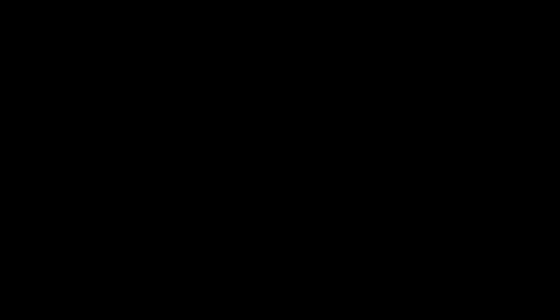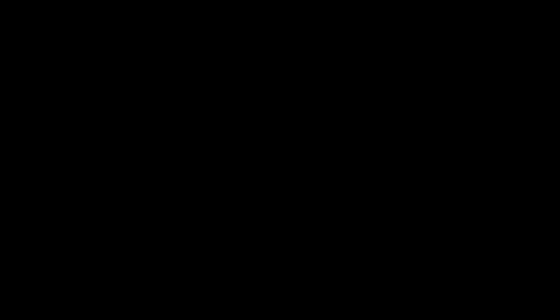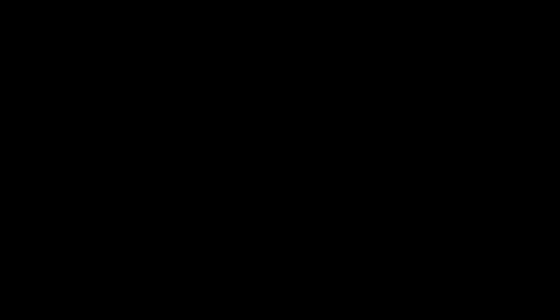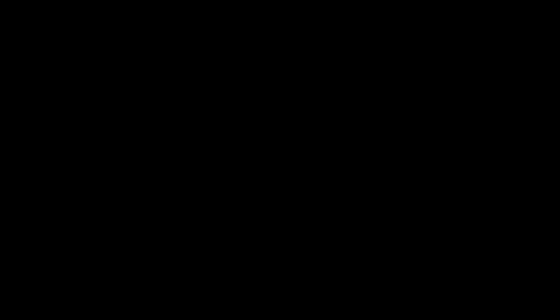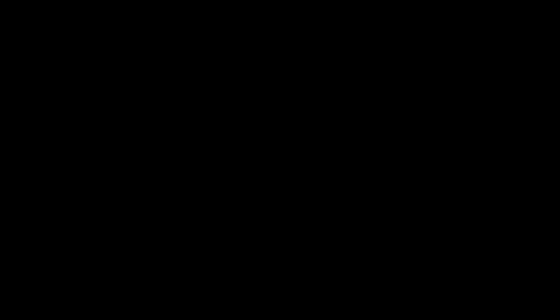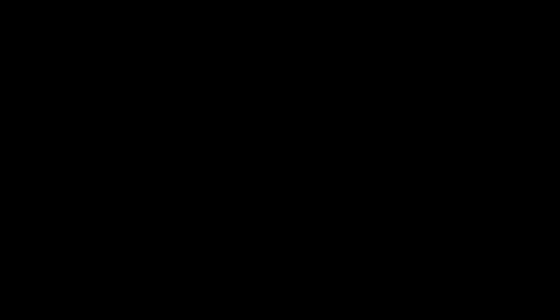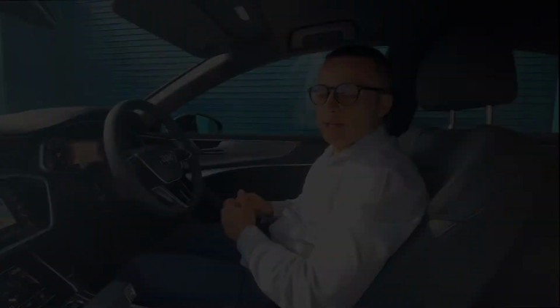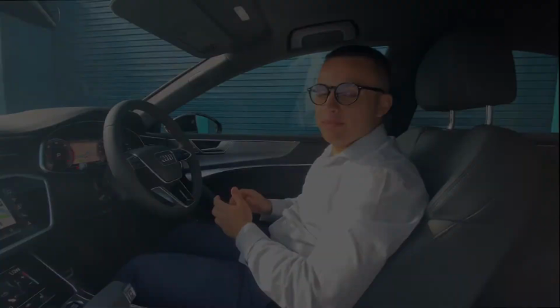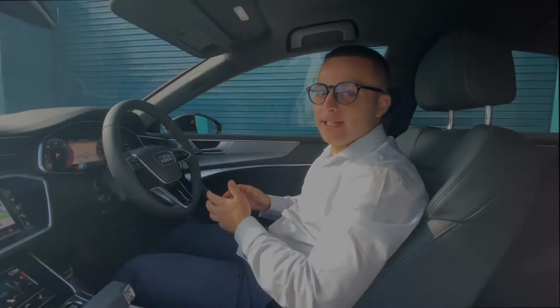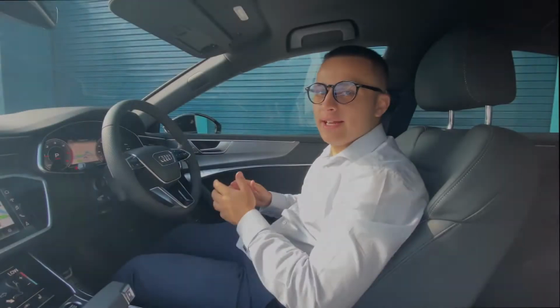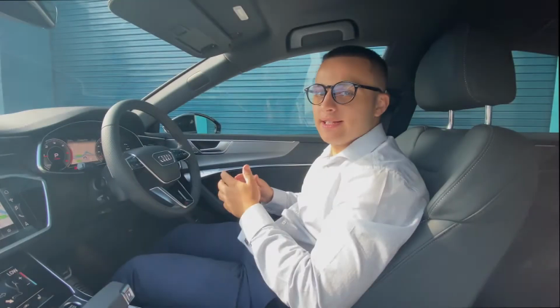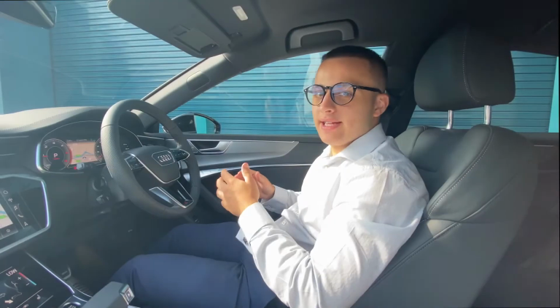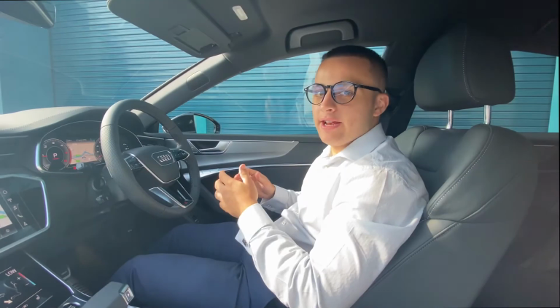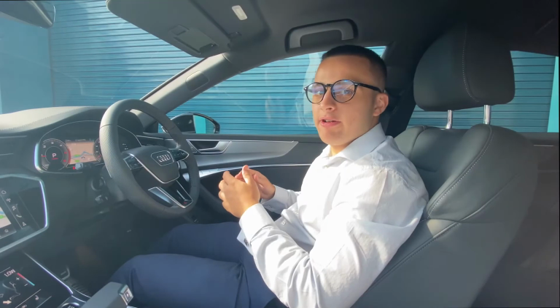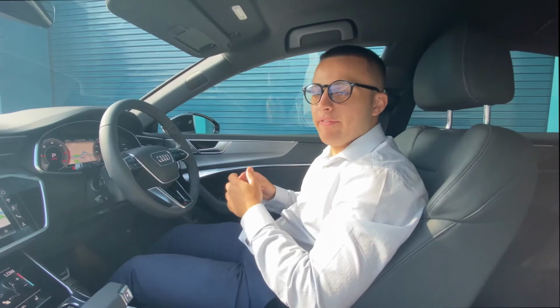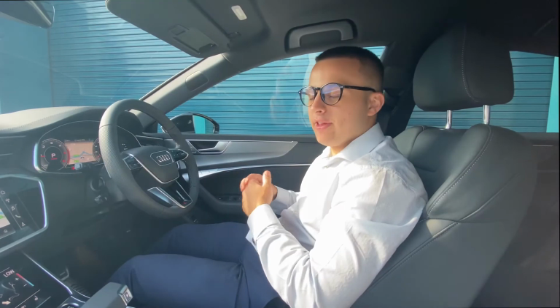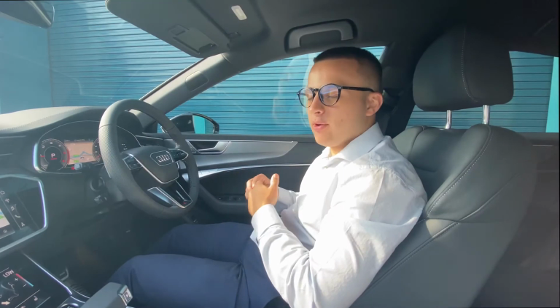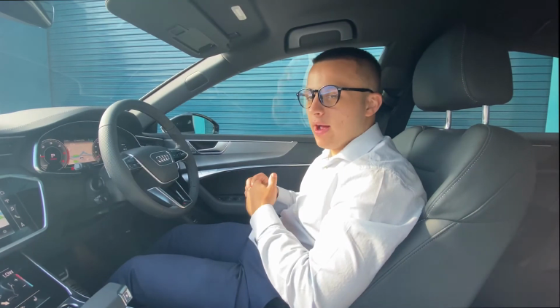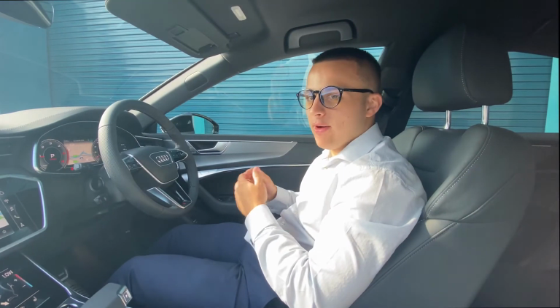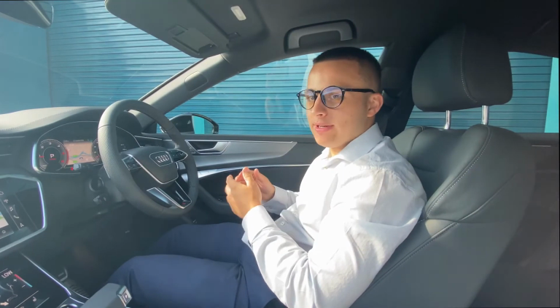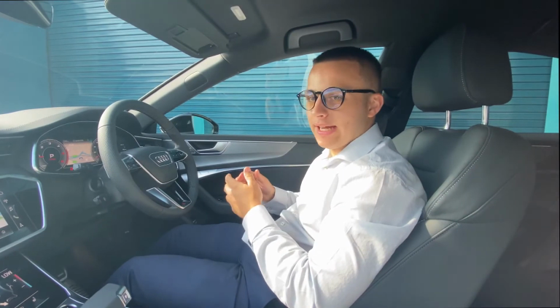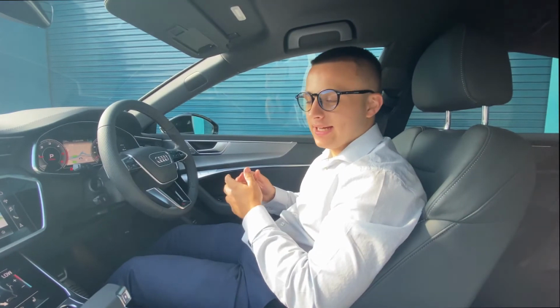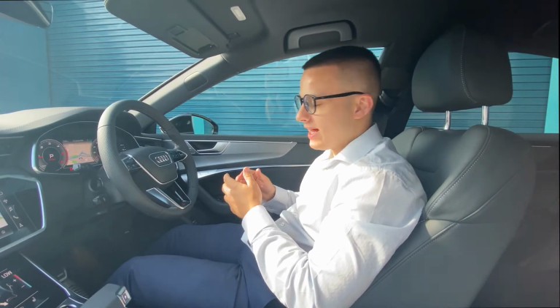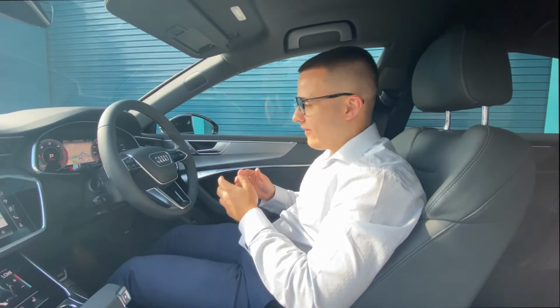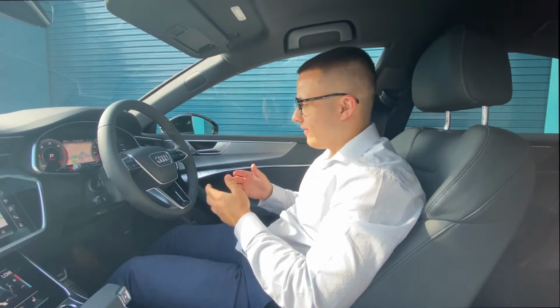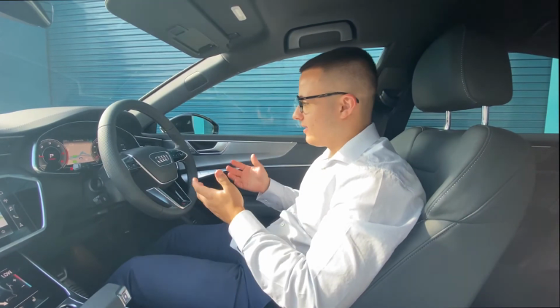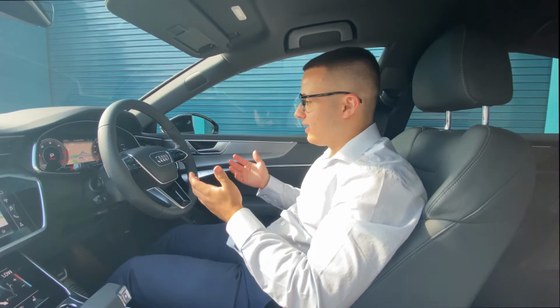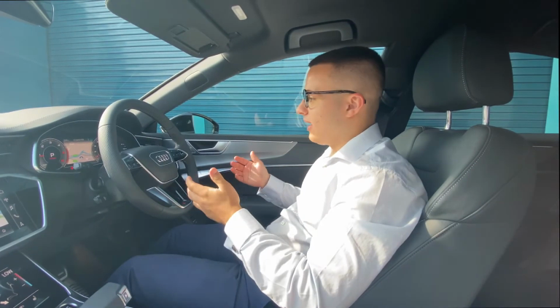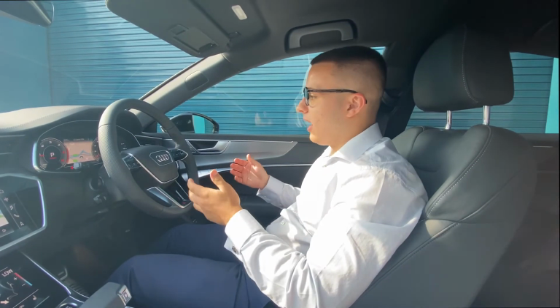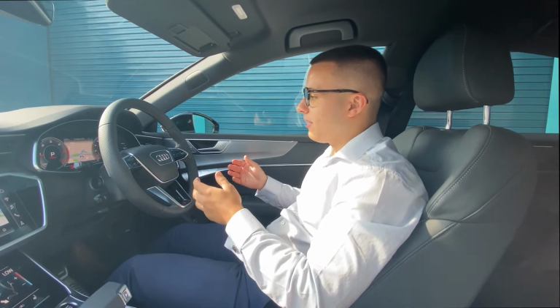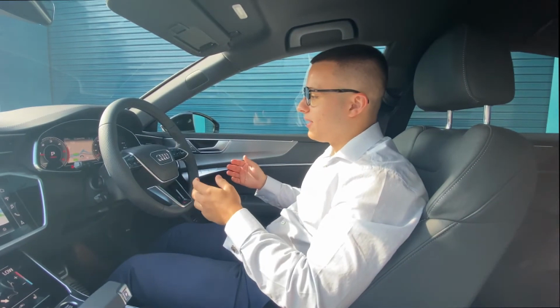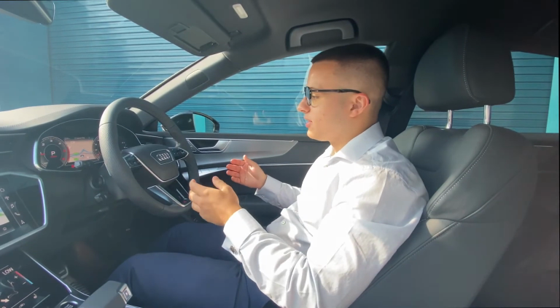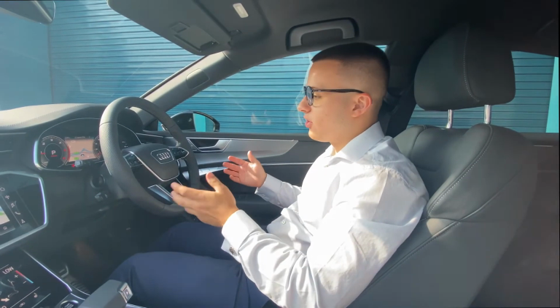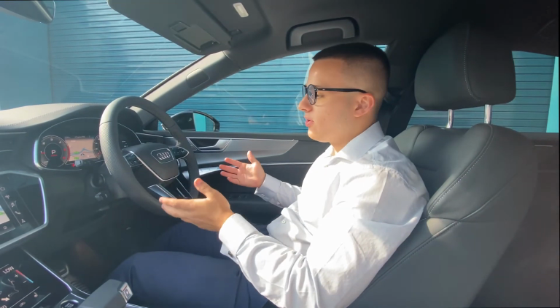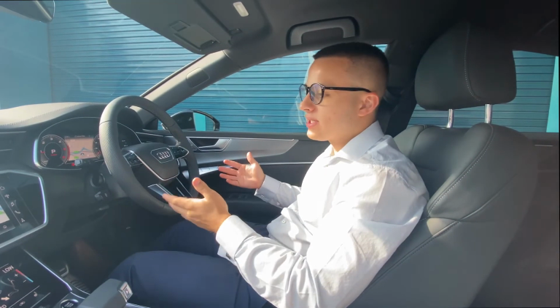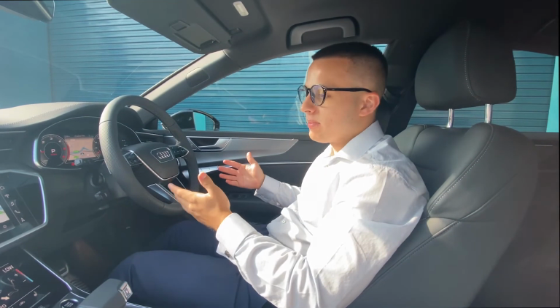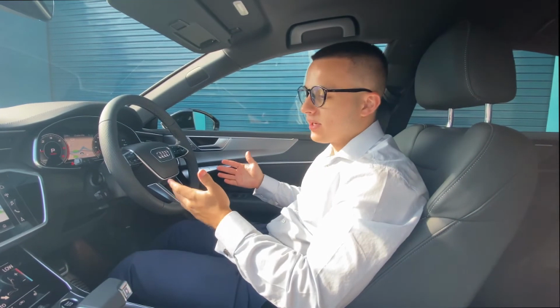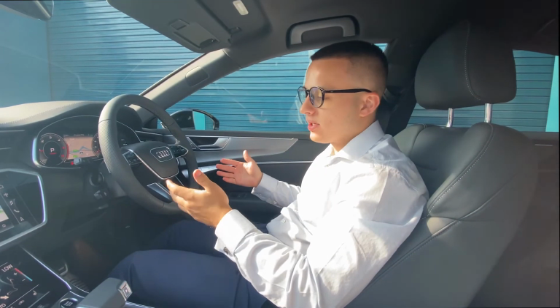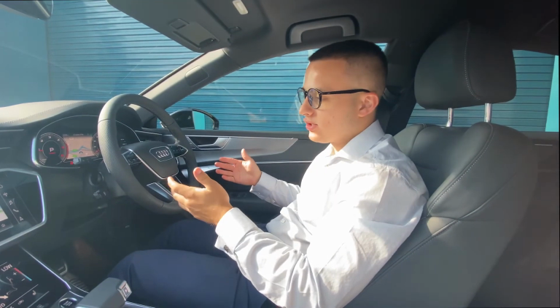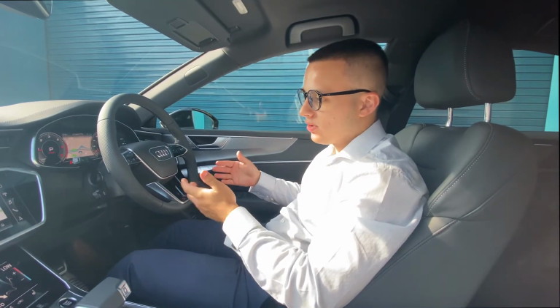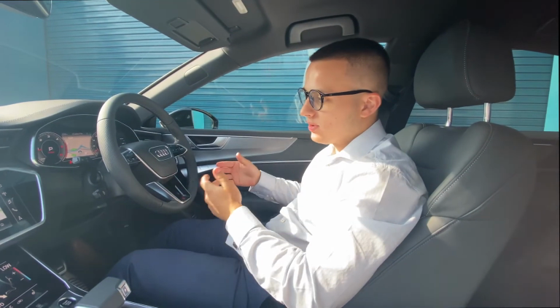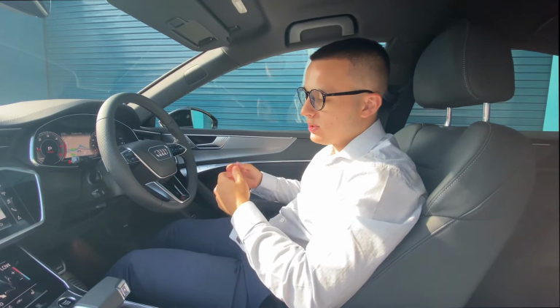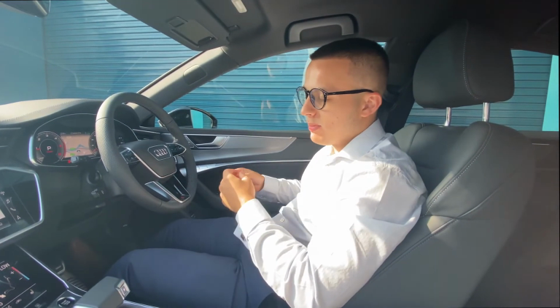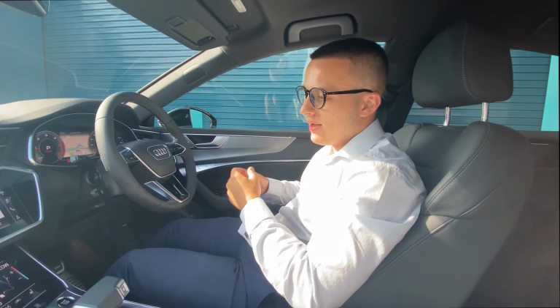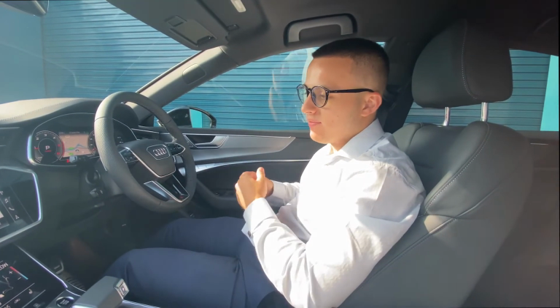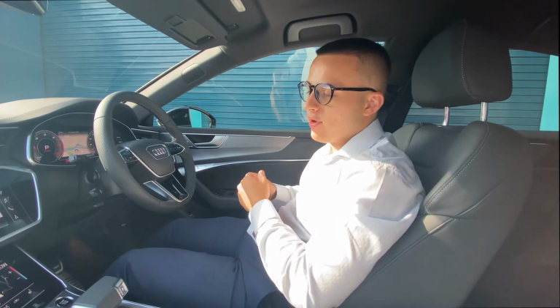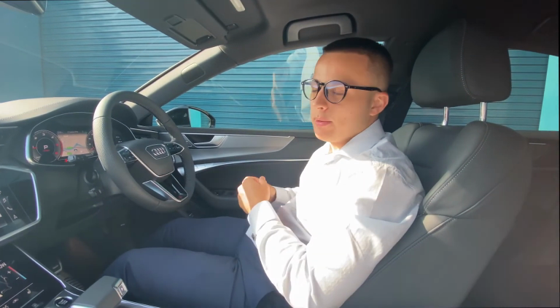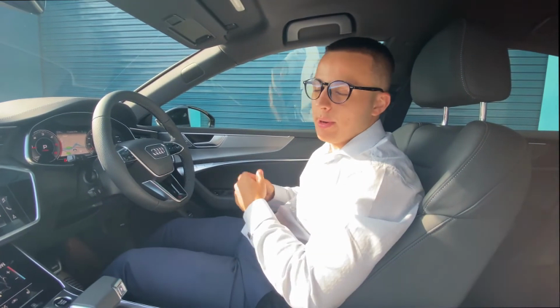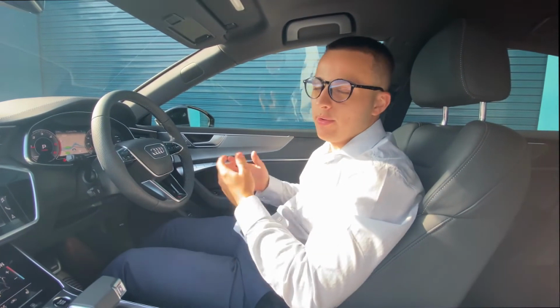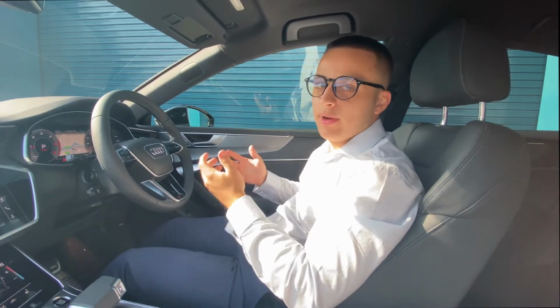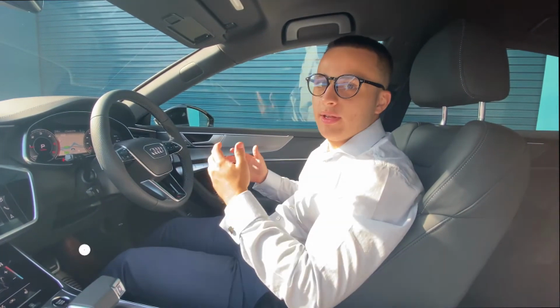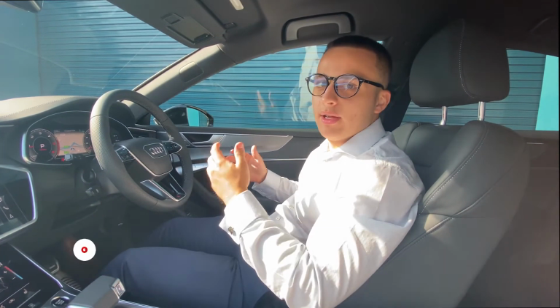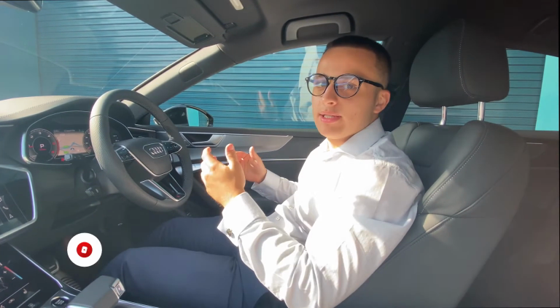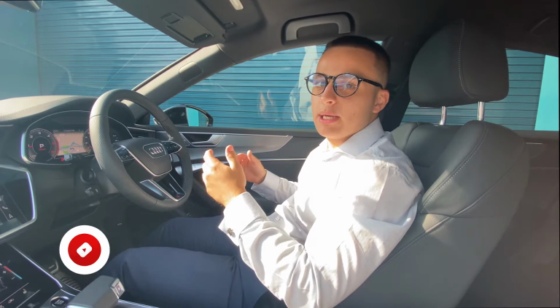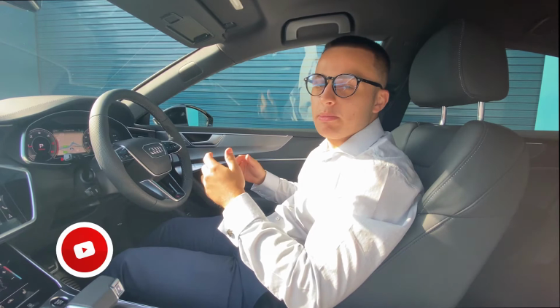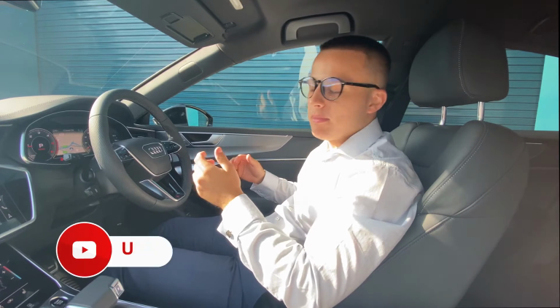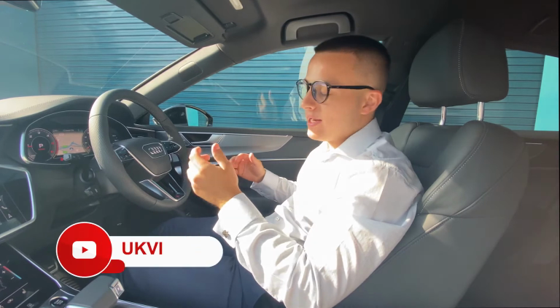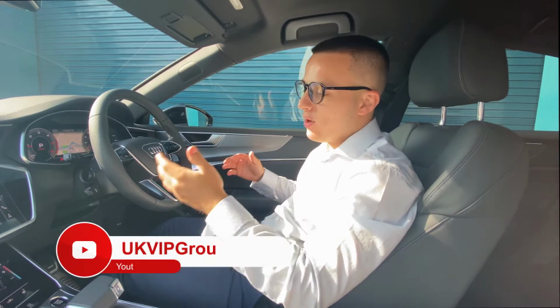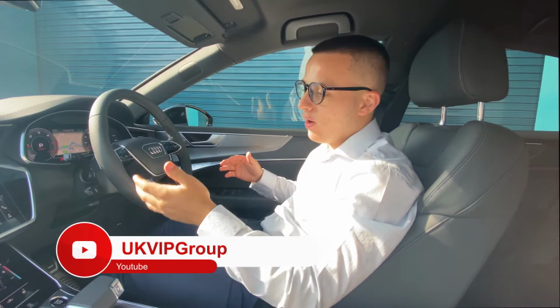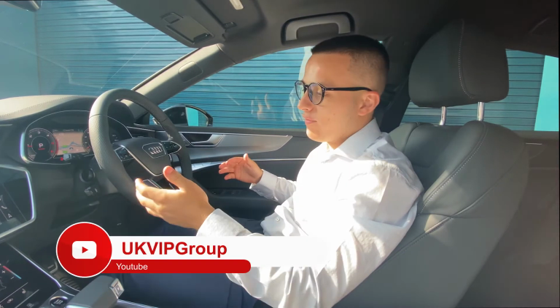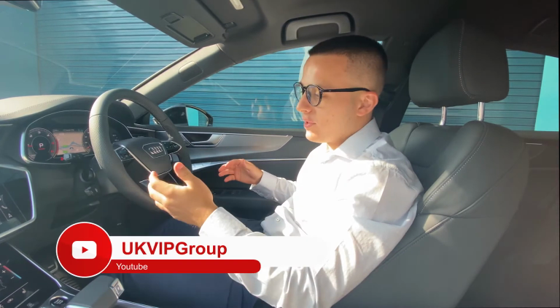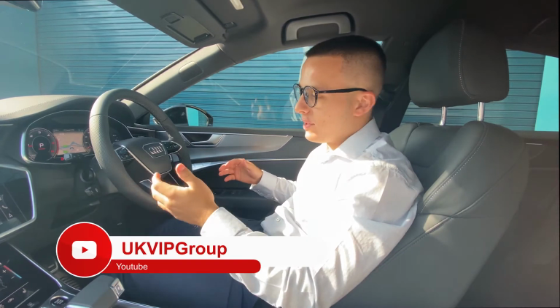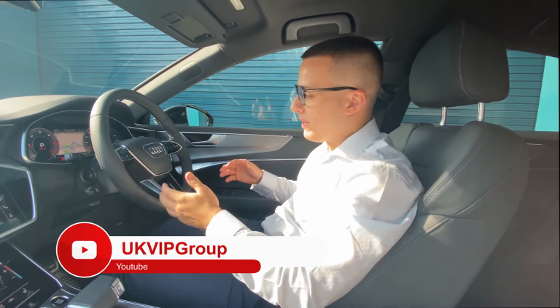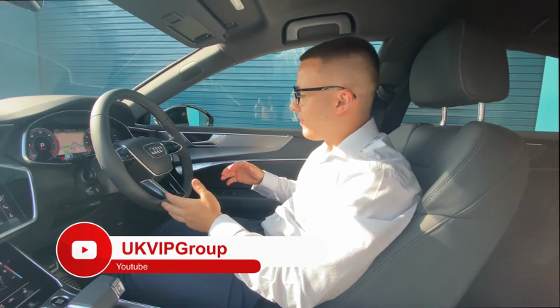Welcome to the interior of your new Audi A7. I'm going to show you some of the controls you may have known about and some you may not have known about.